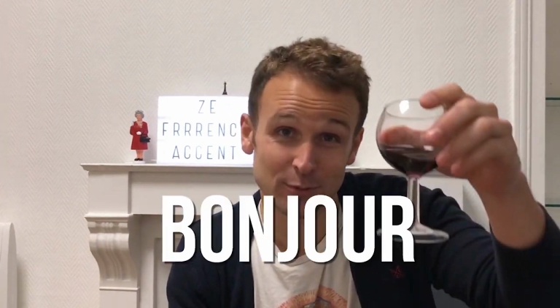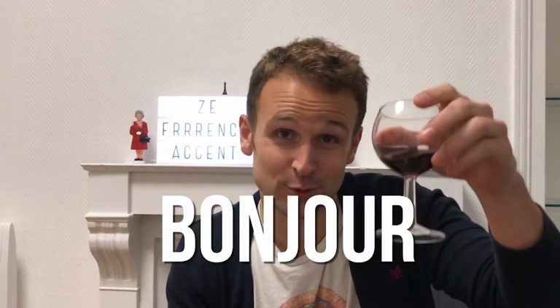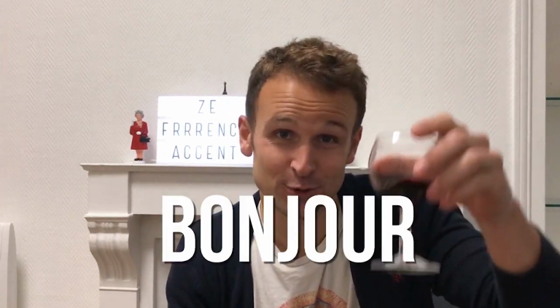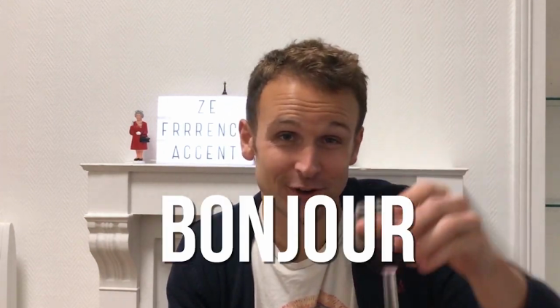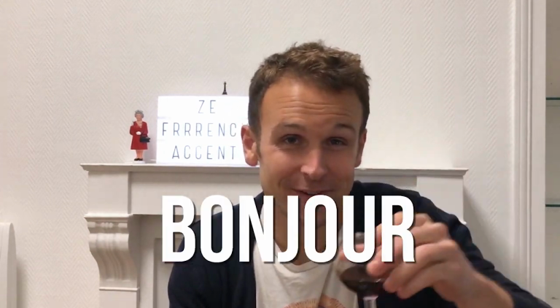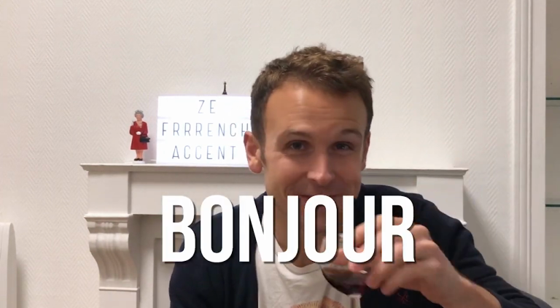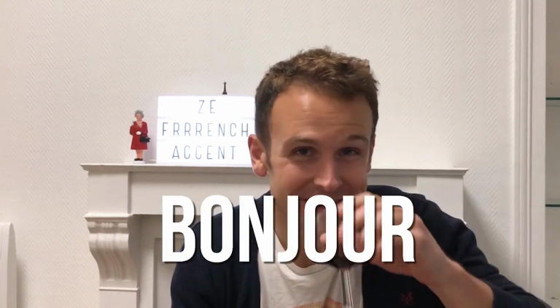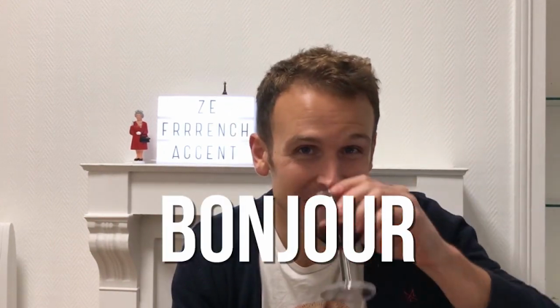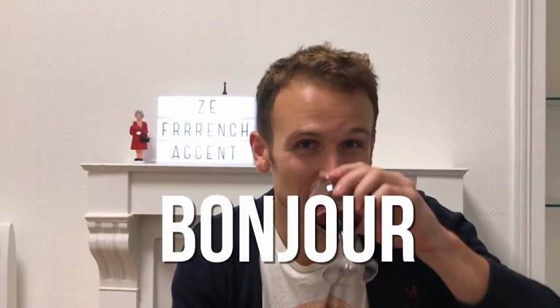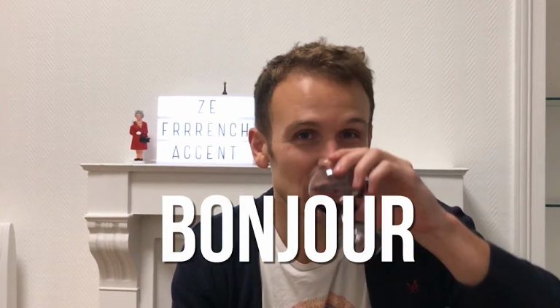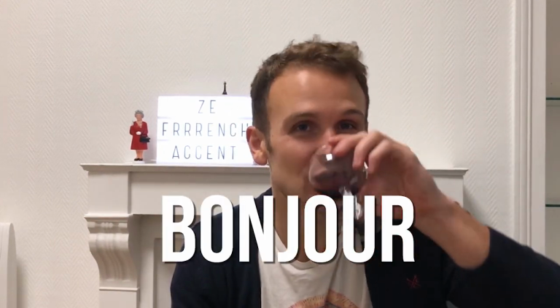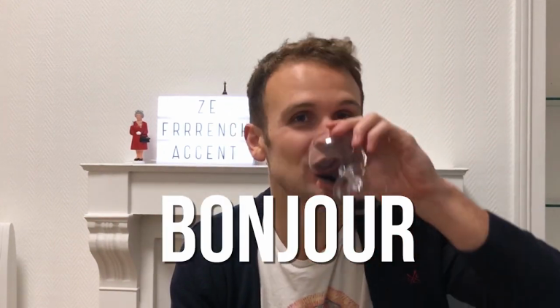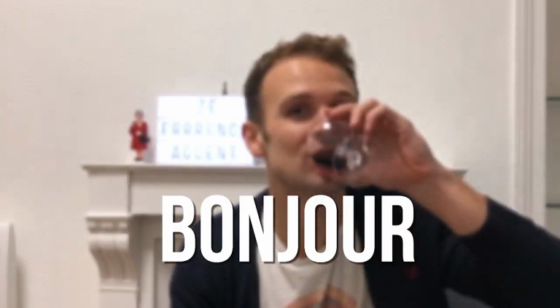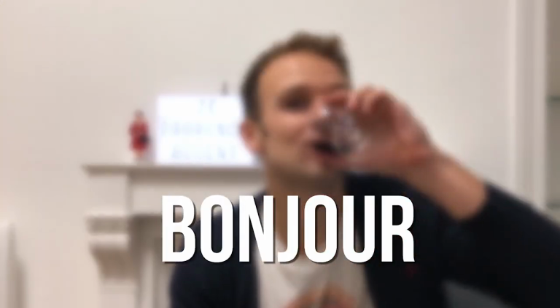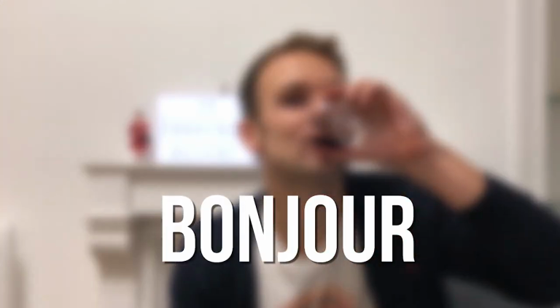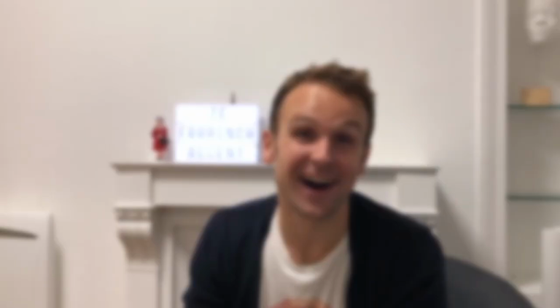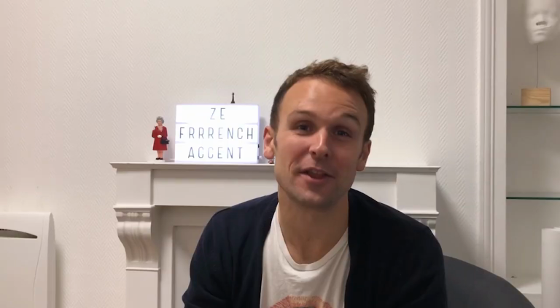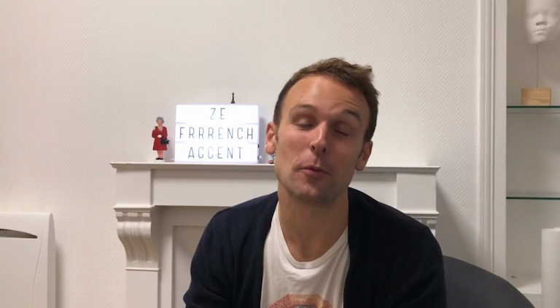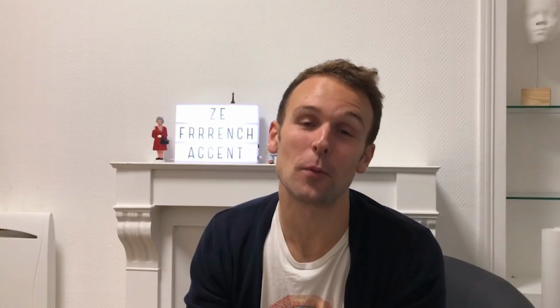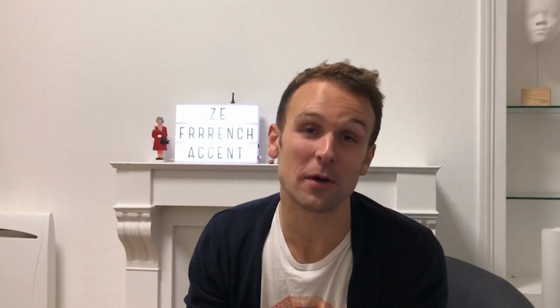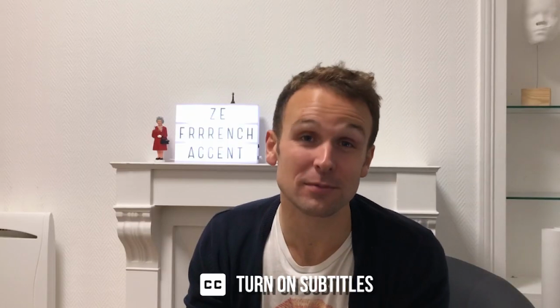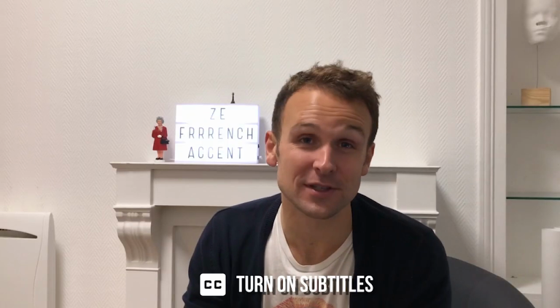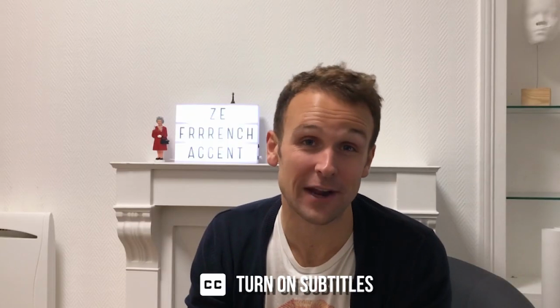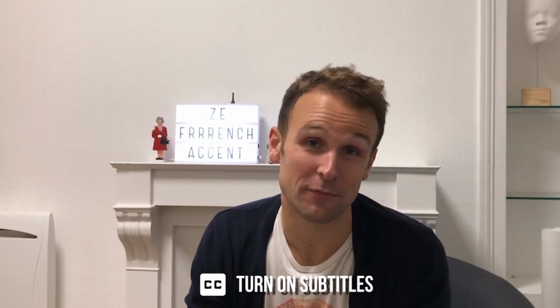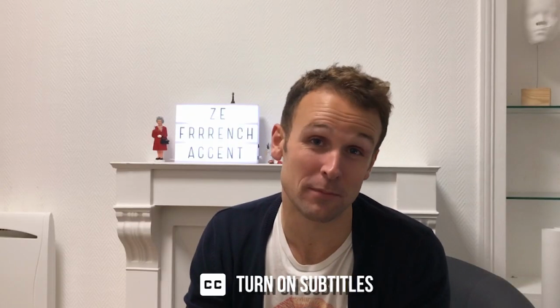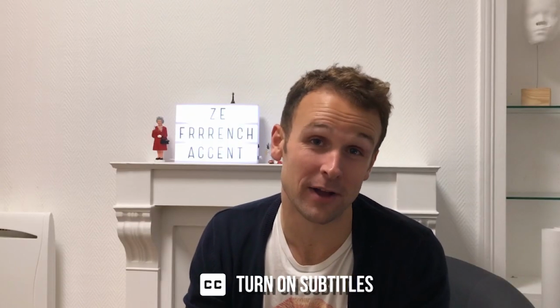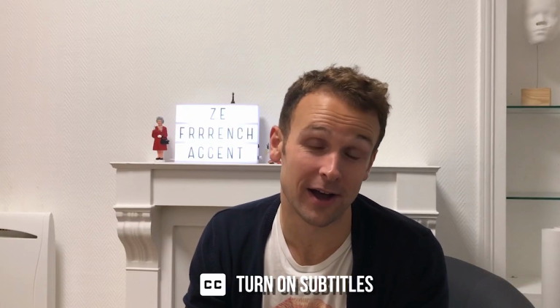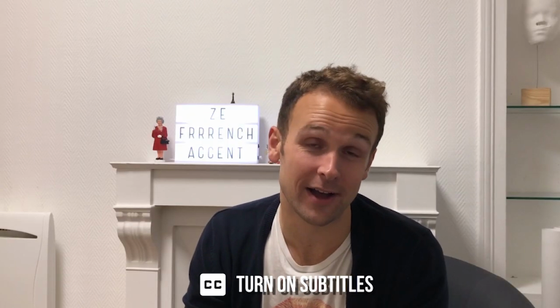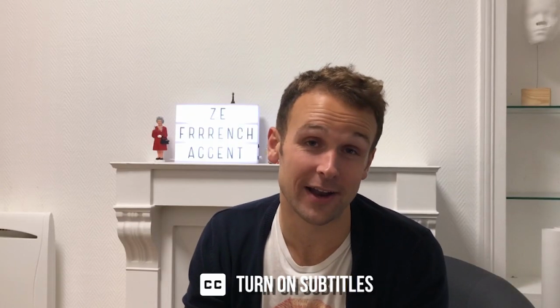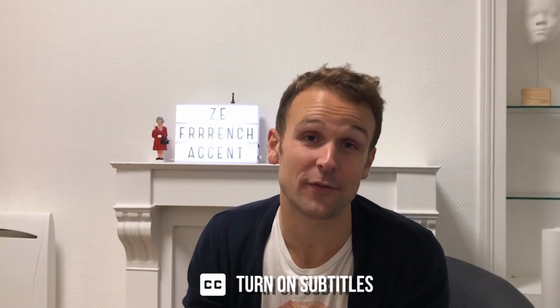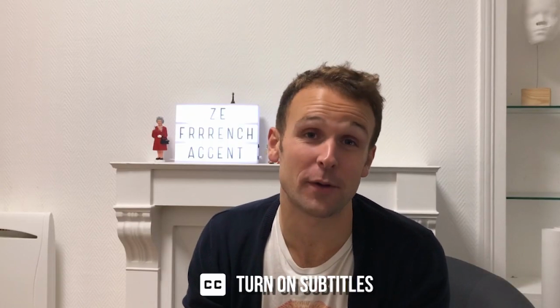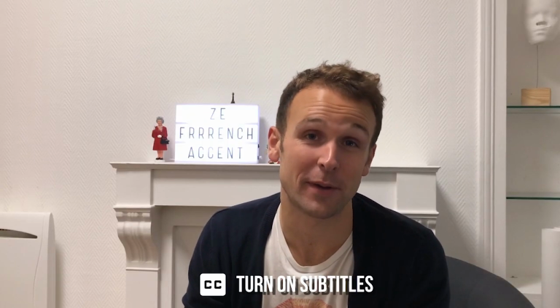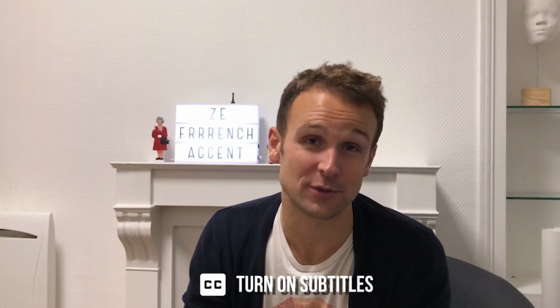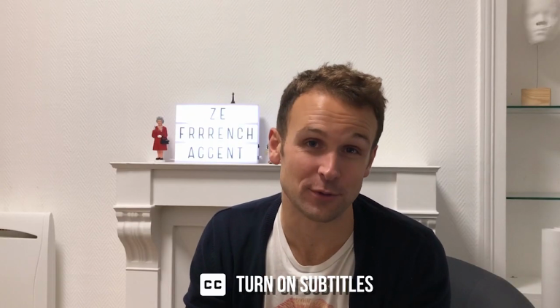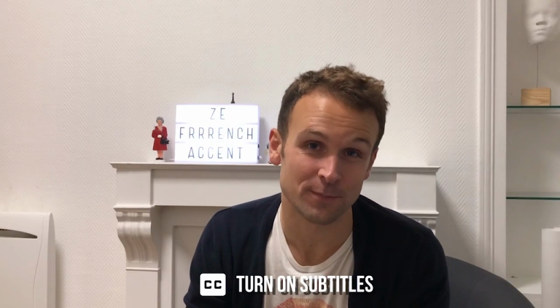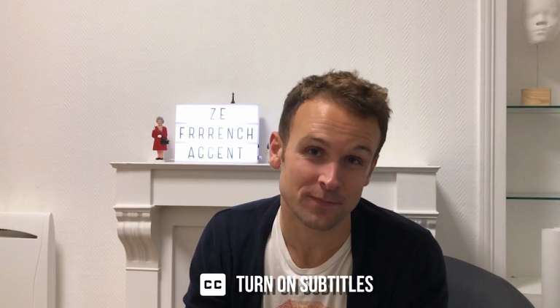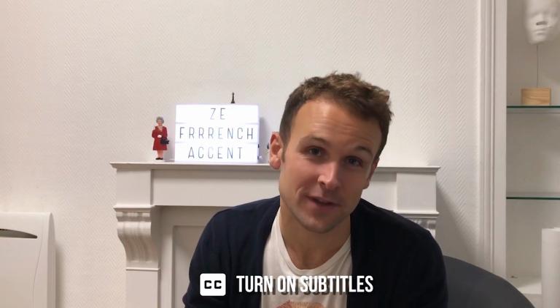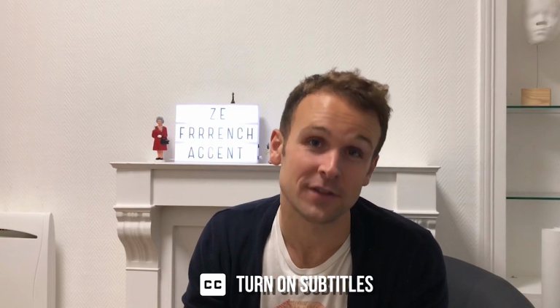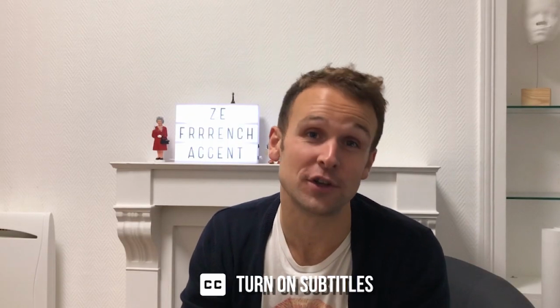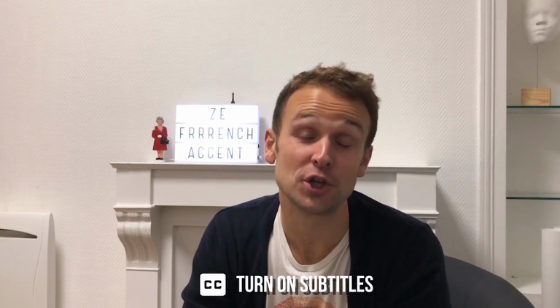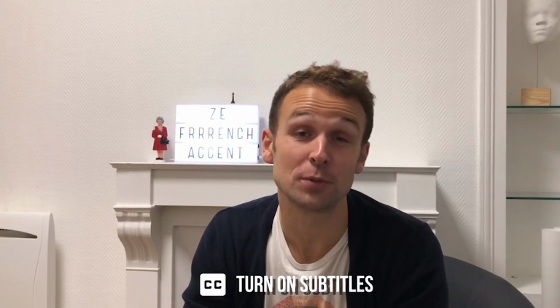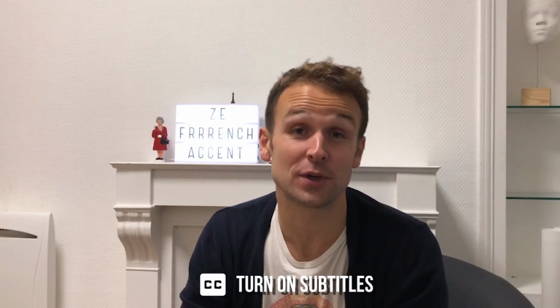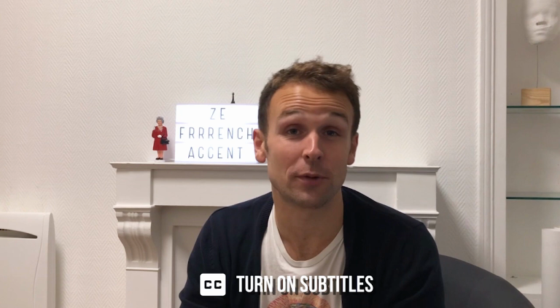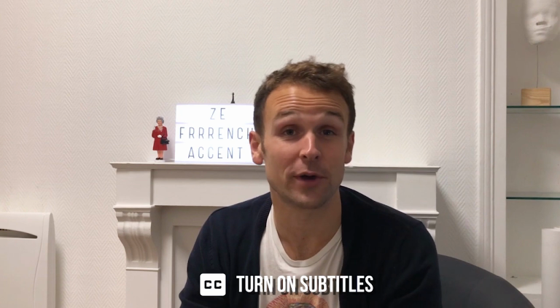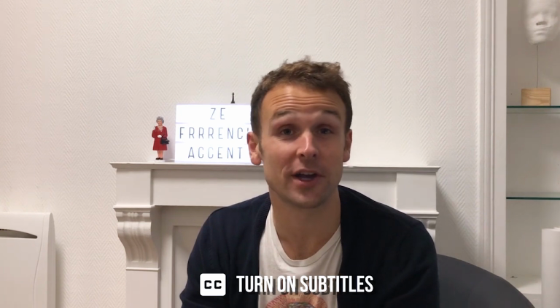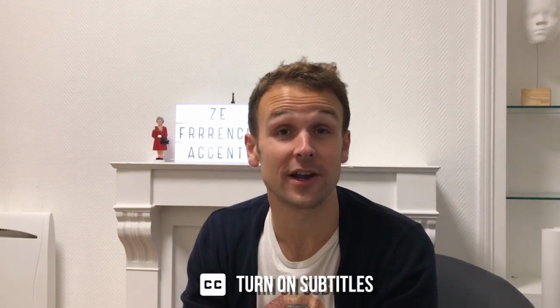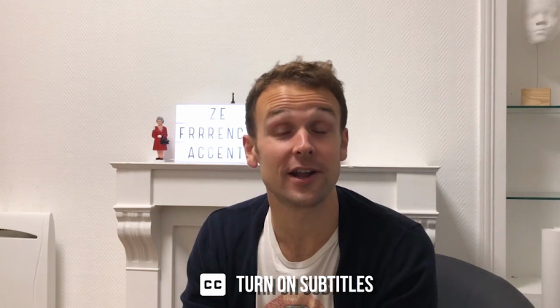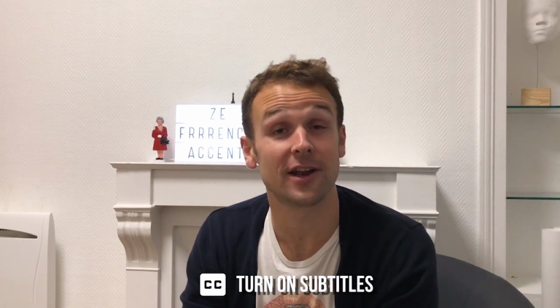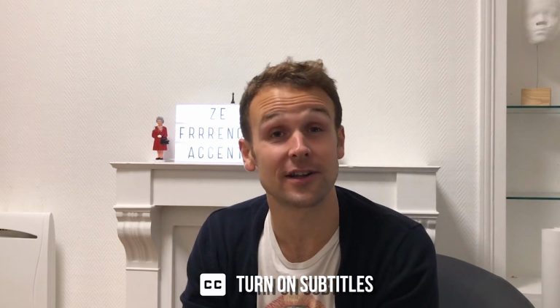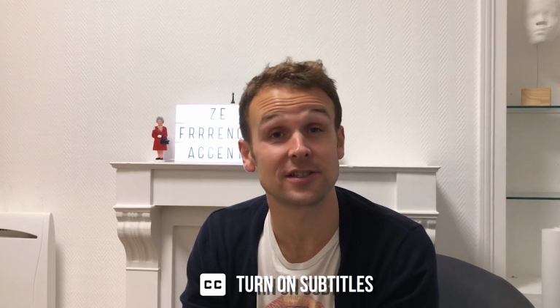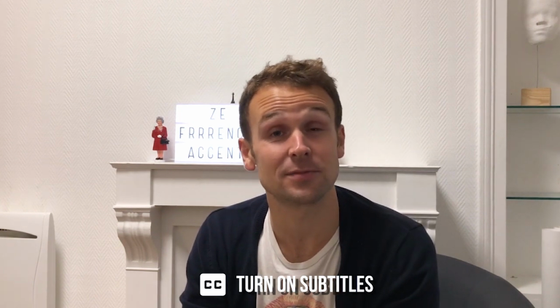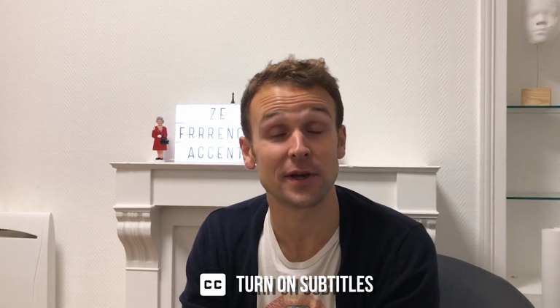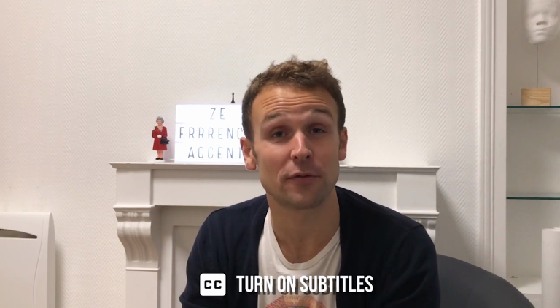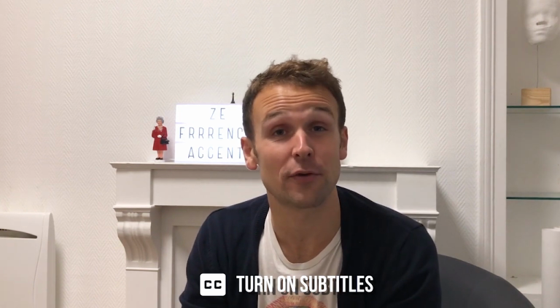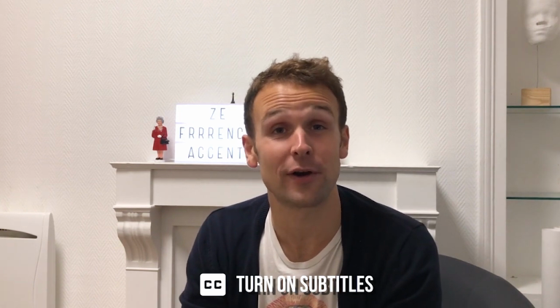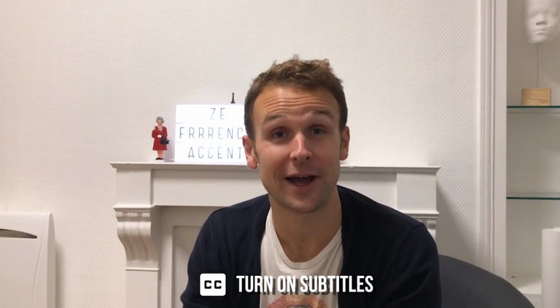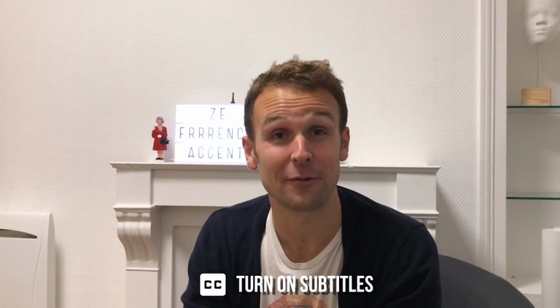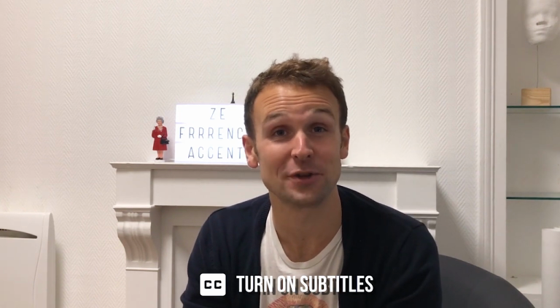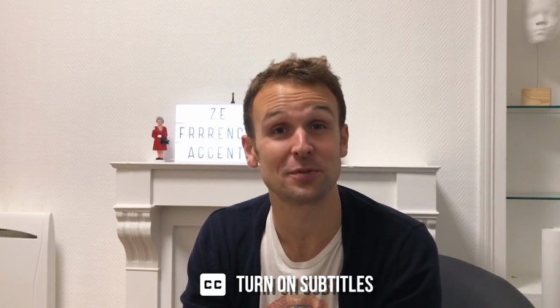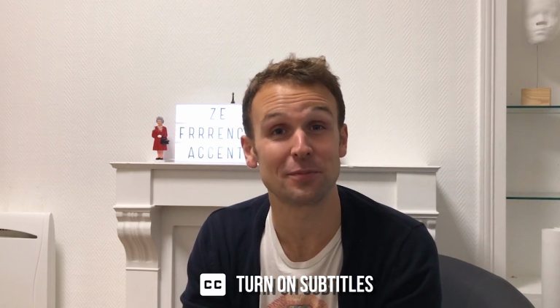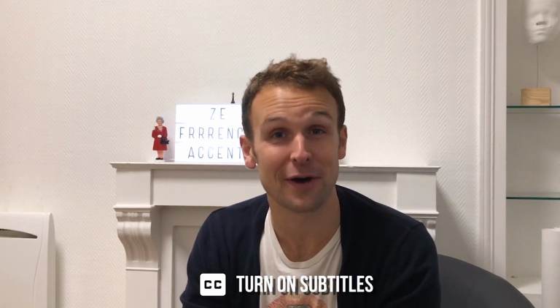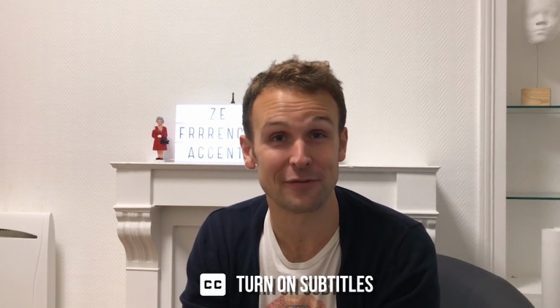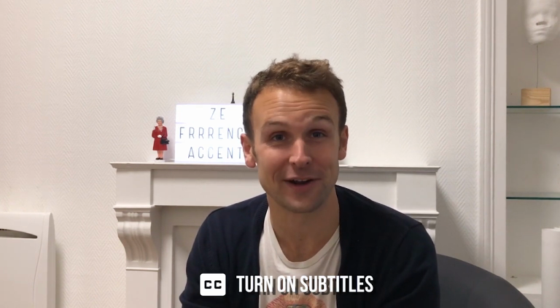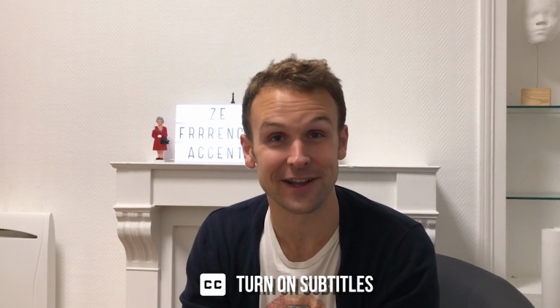Bonjour. Hi there, welcome to La Terre Paixant, the YouTube channel where you're going to learn how to speak a foreign language perfectly.